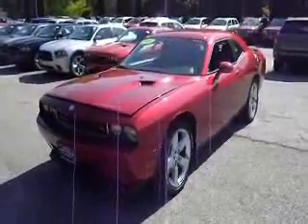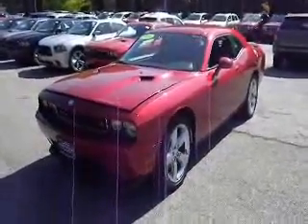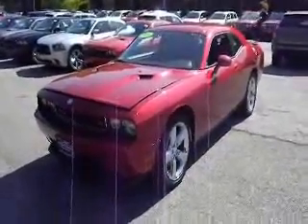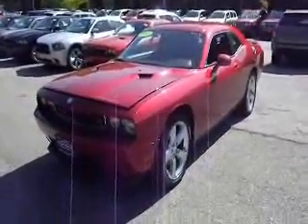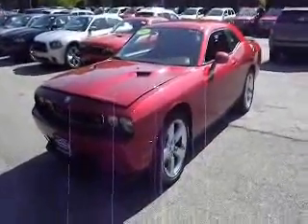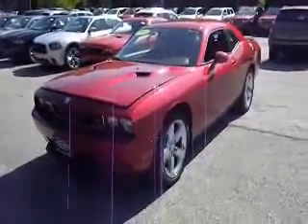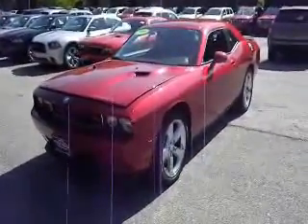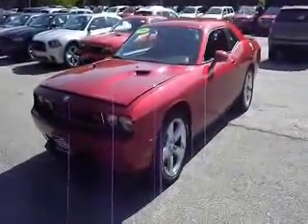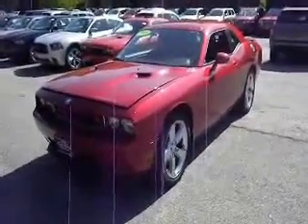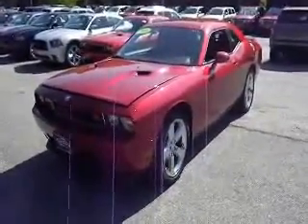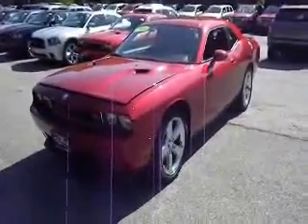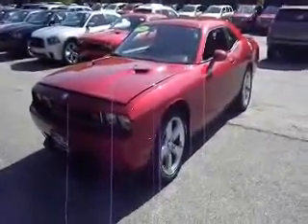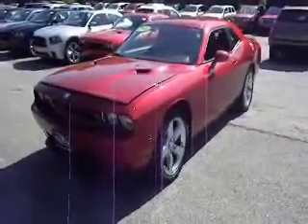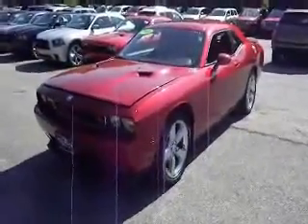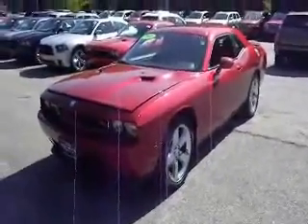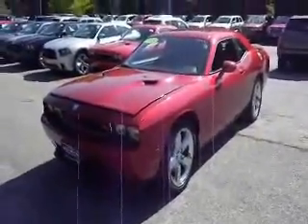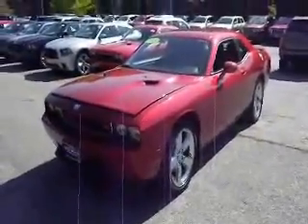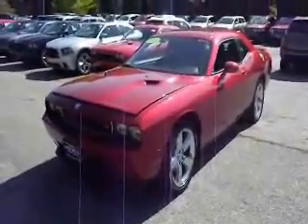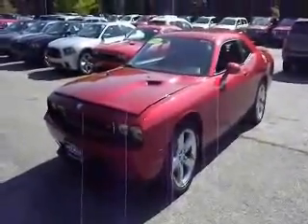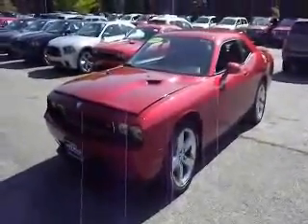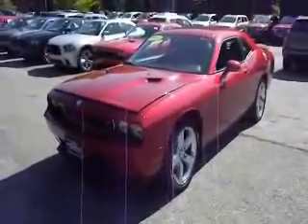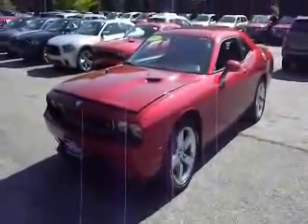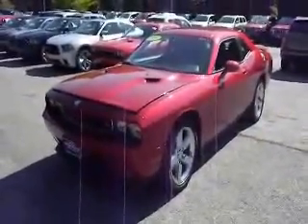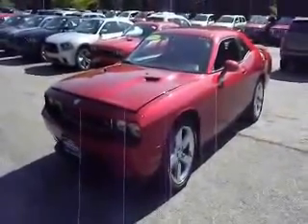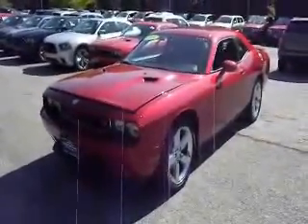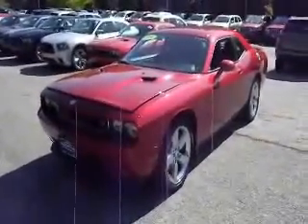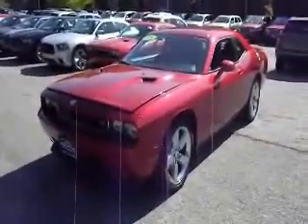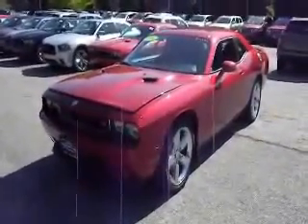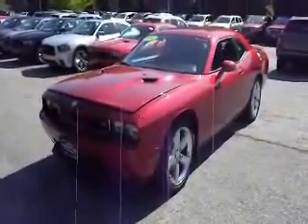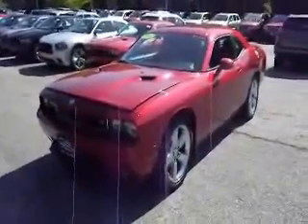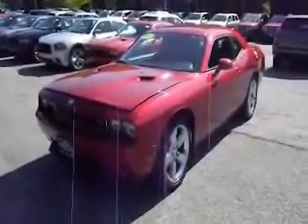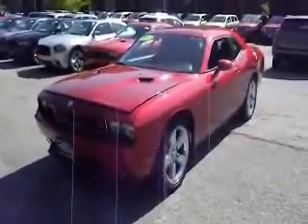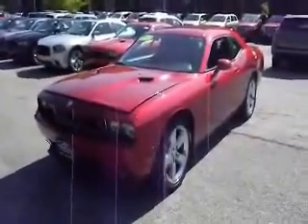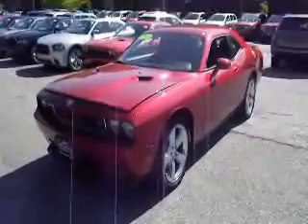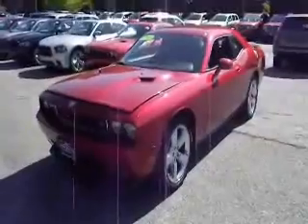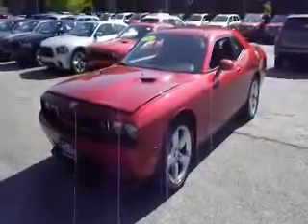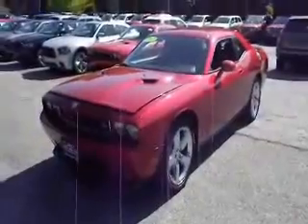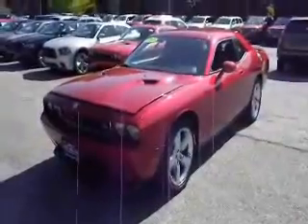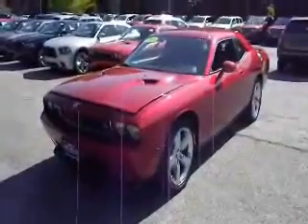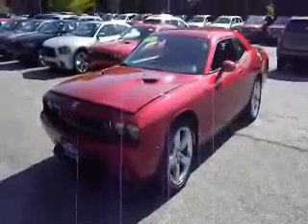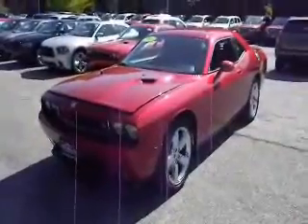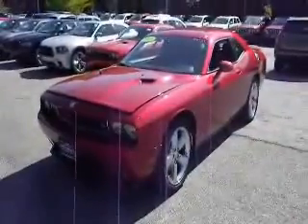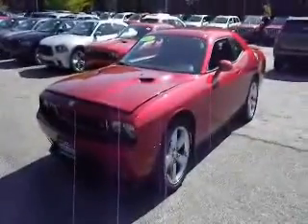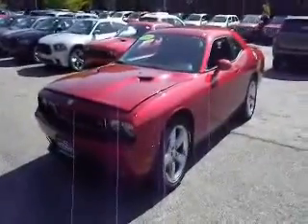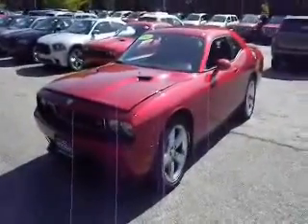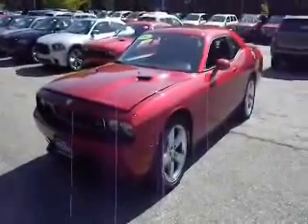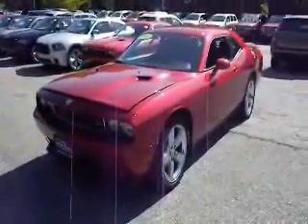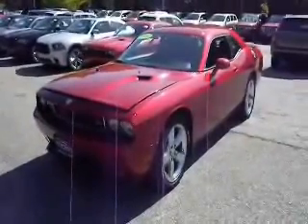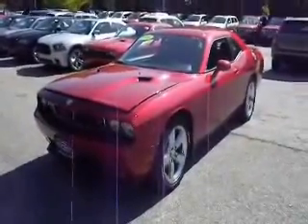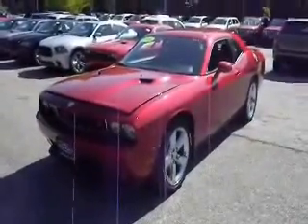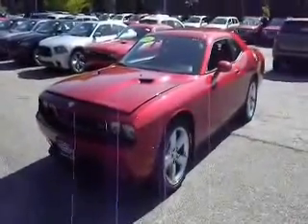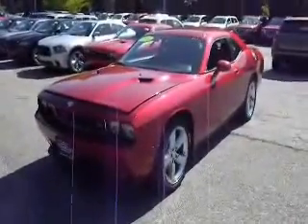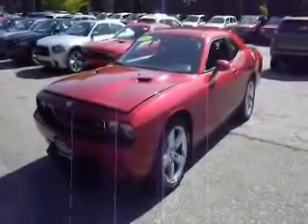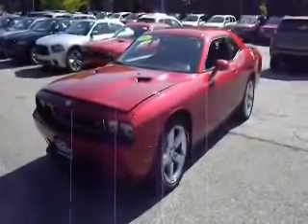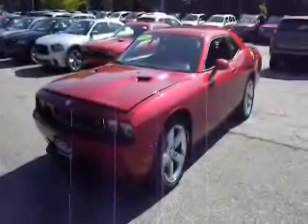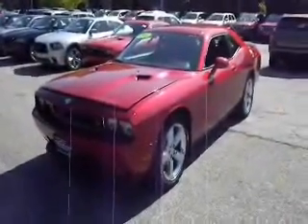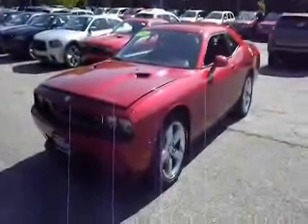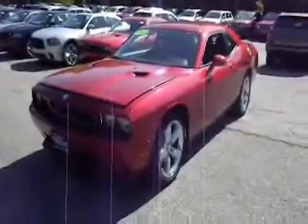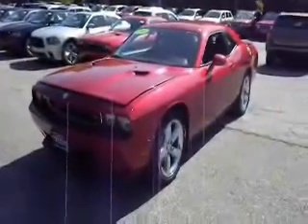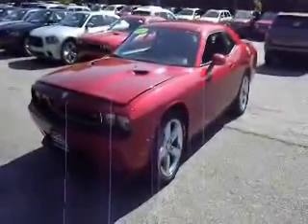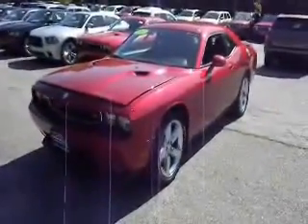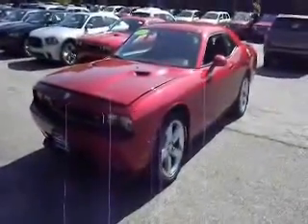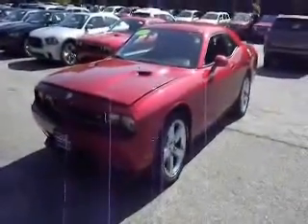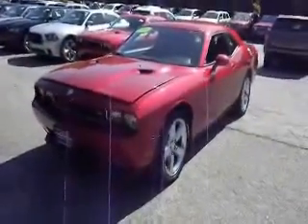How are you doing today? Welcome to Volvo's Westchester, part of the Volvo Auto Group. Today we're going to show you a 2009 Dodge Challenger RT.